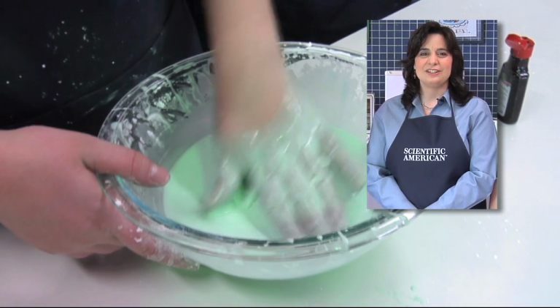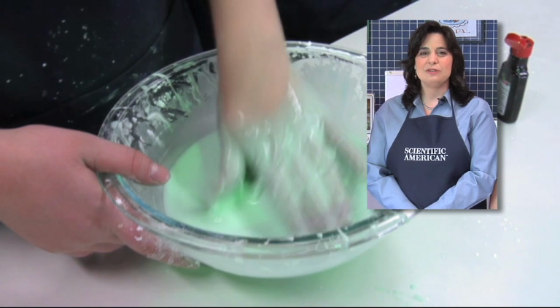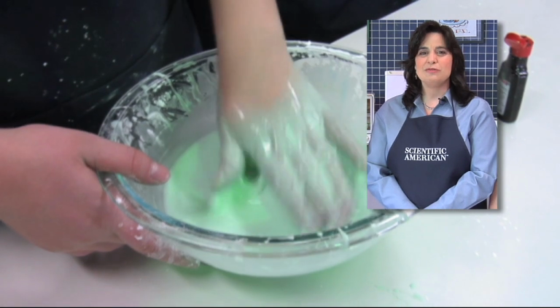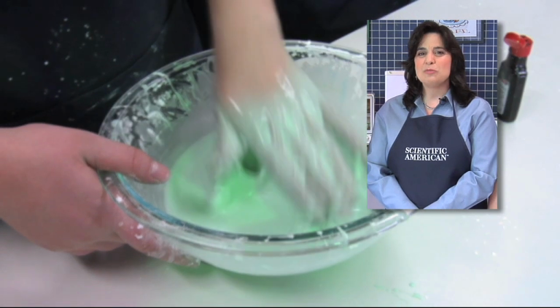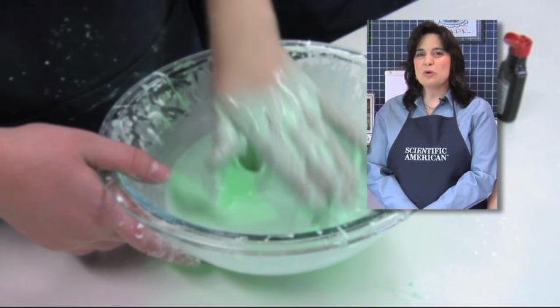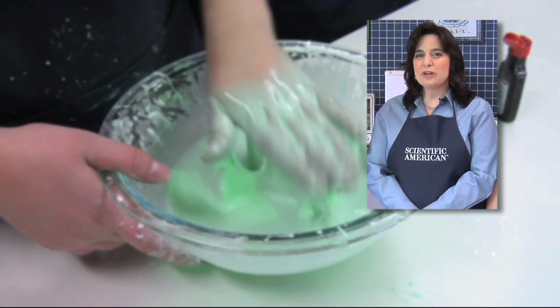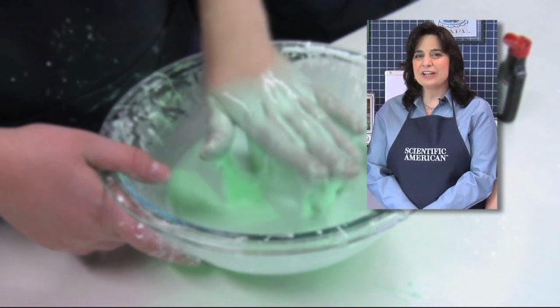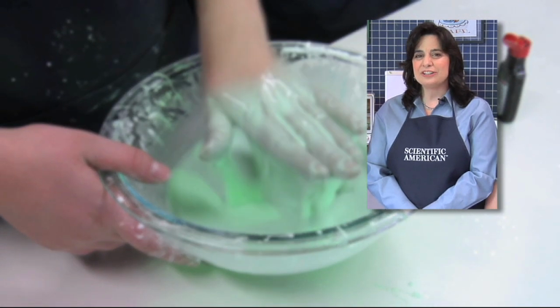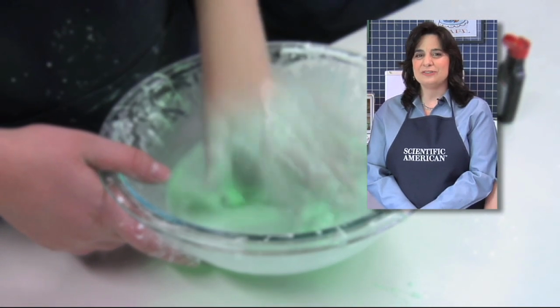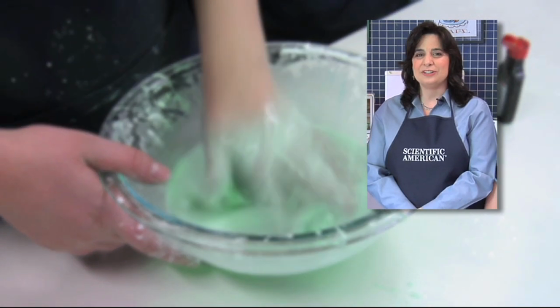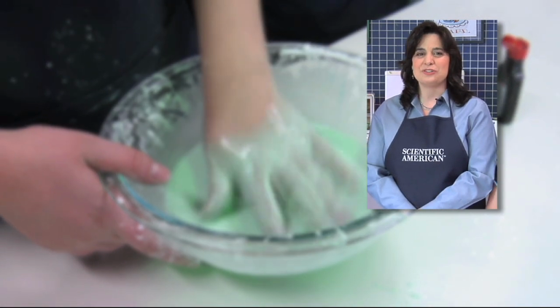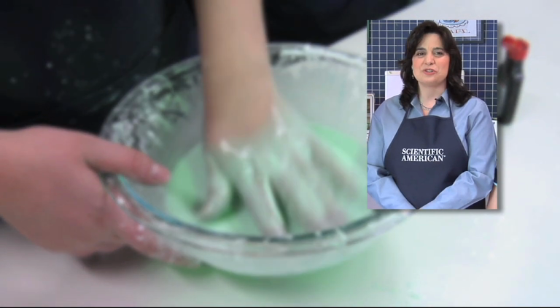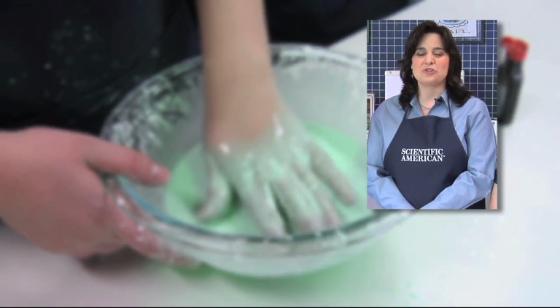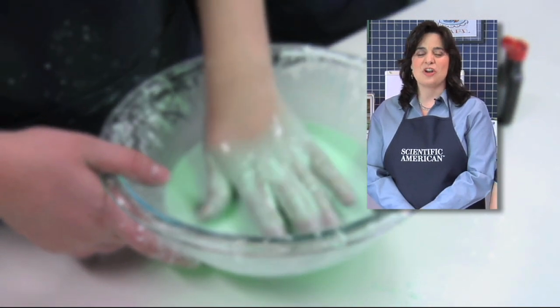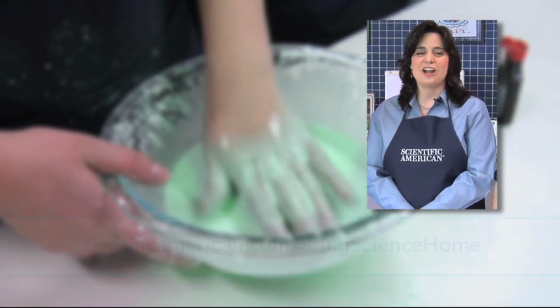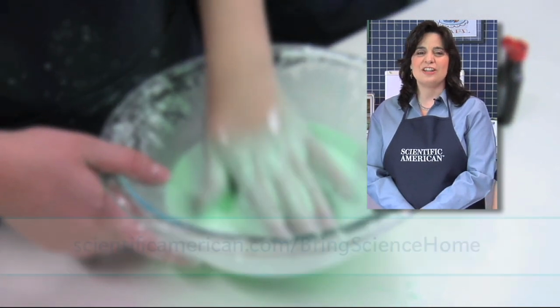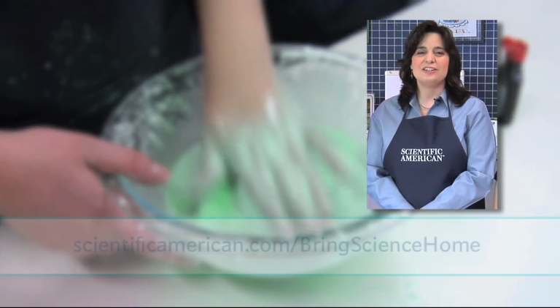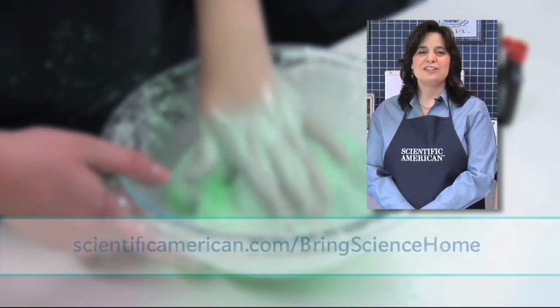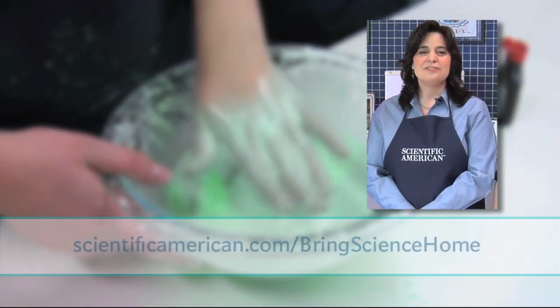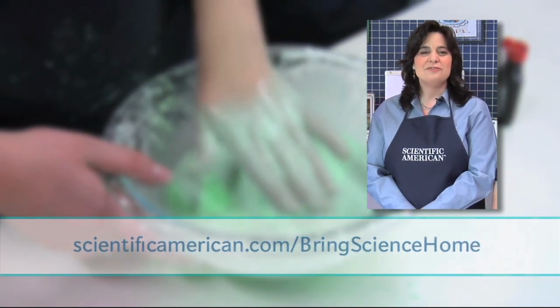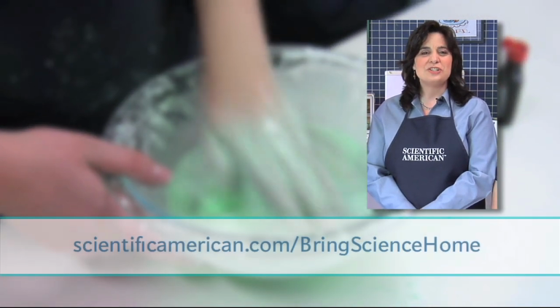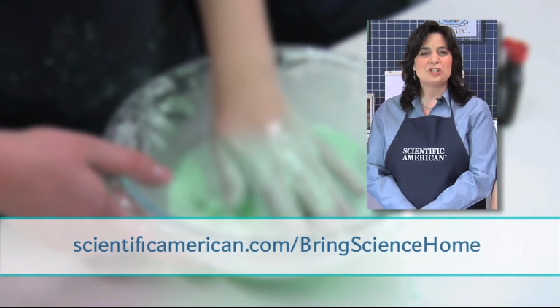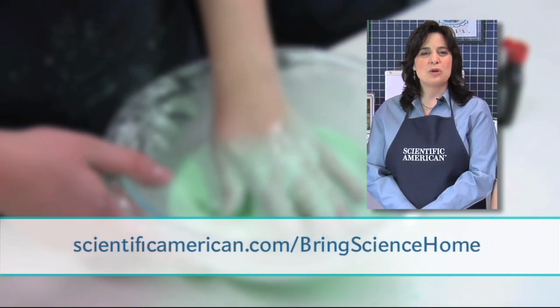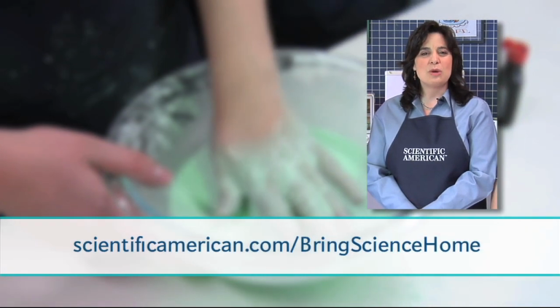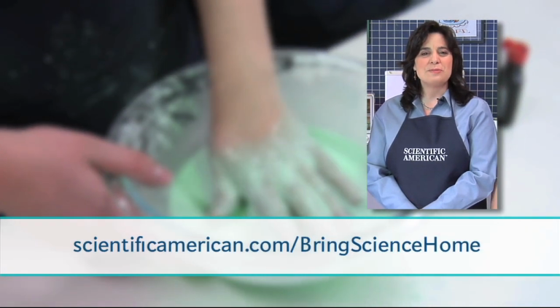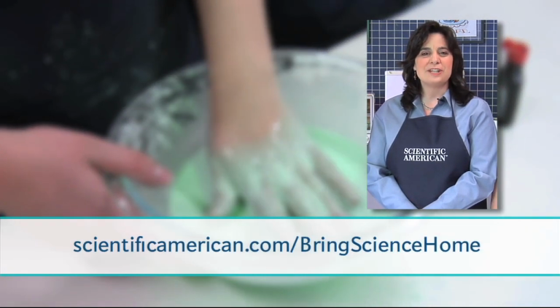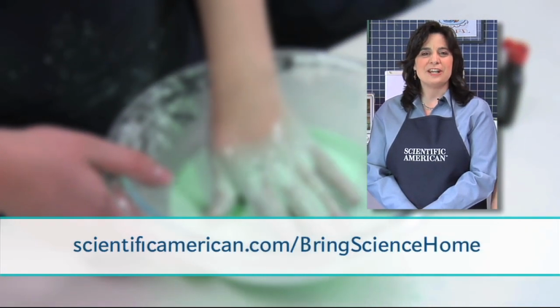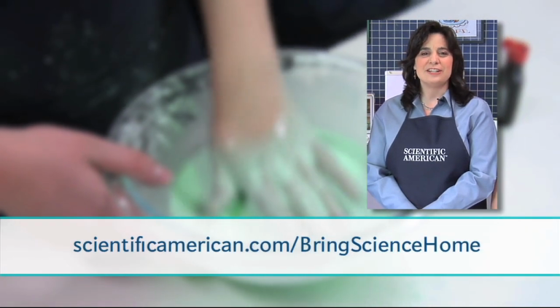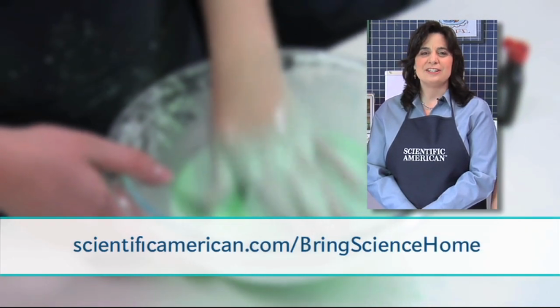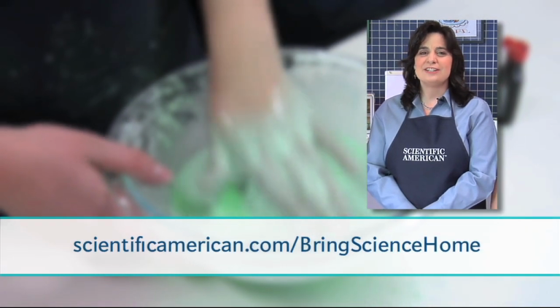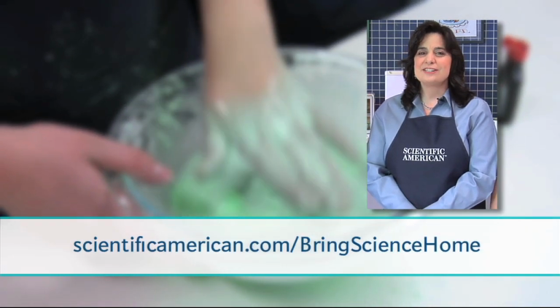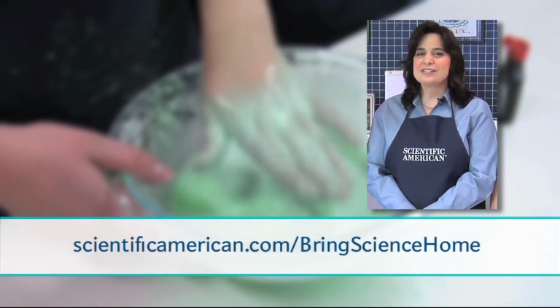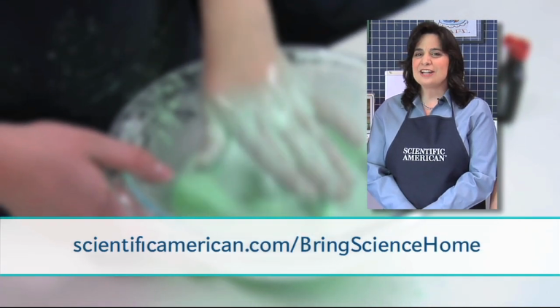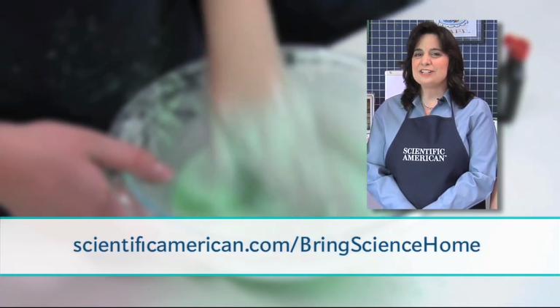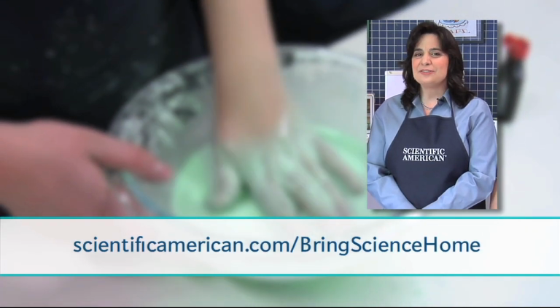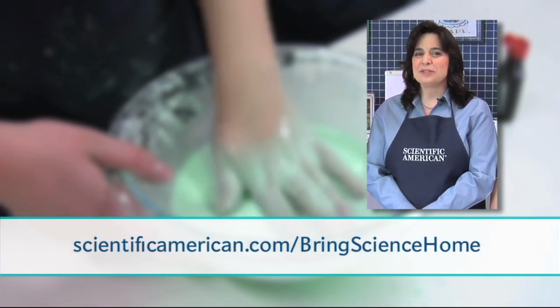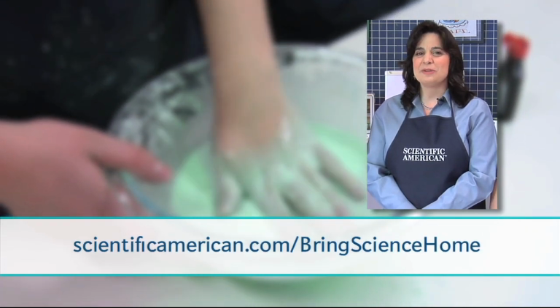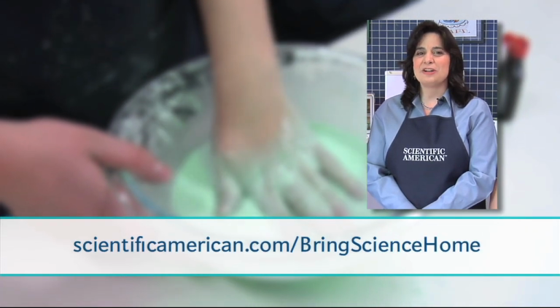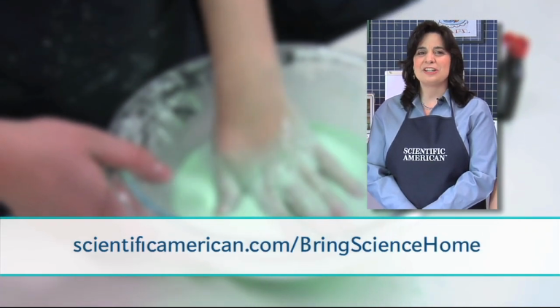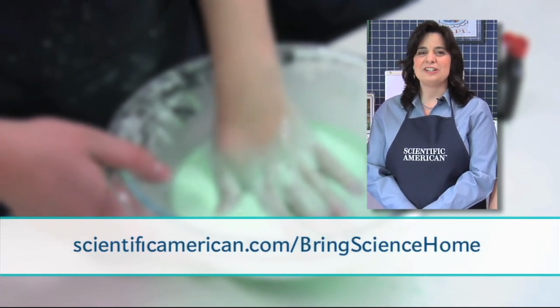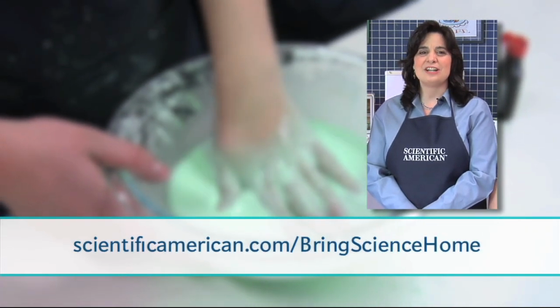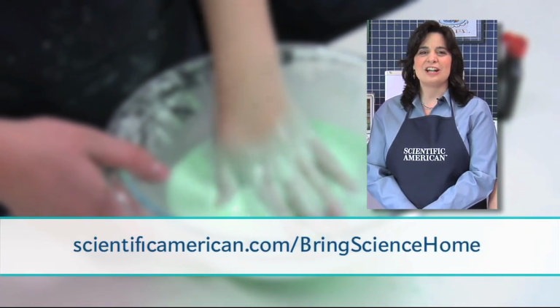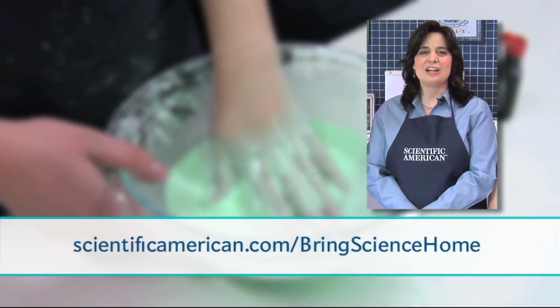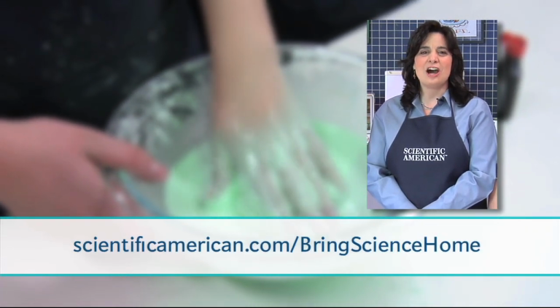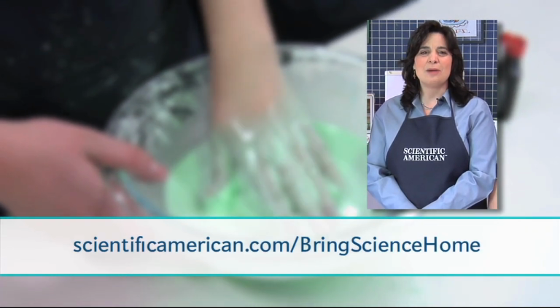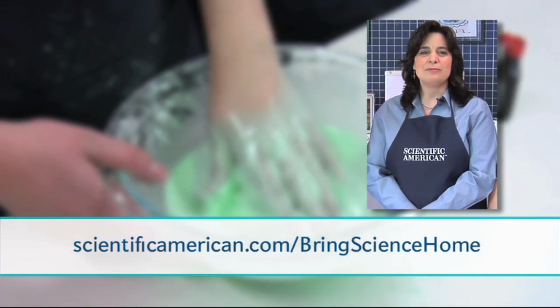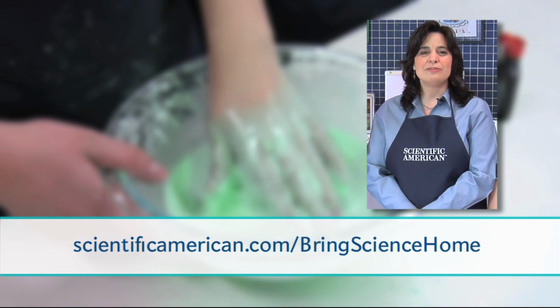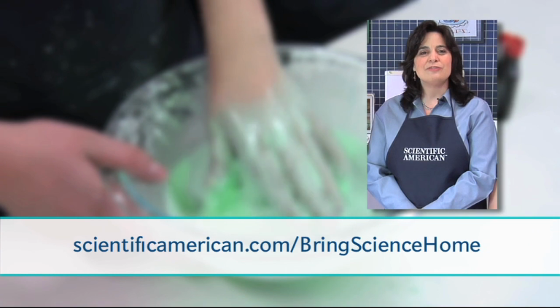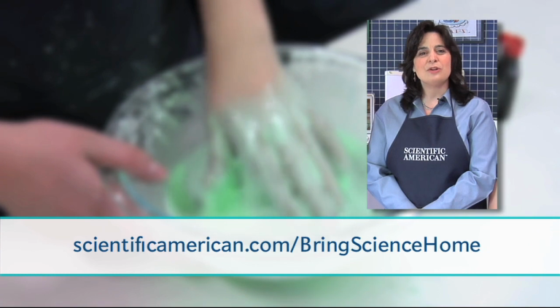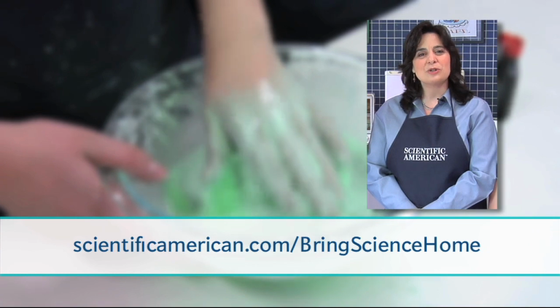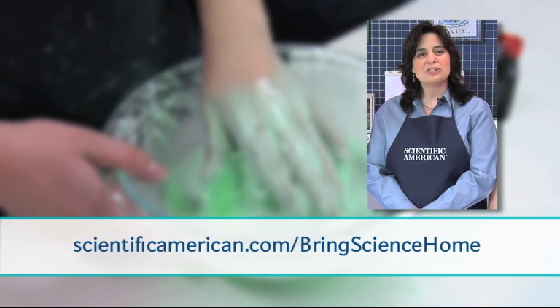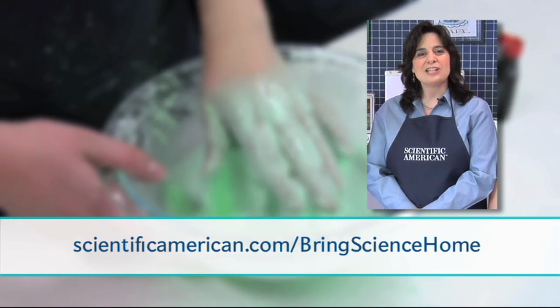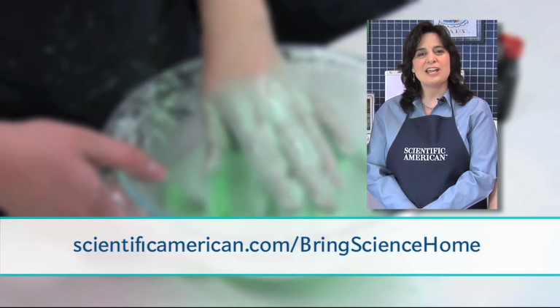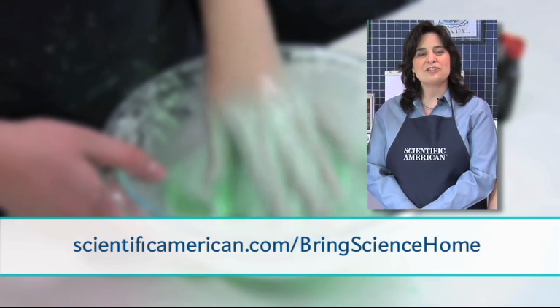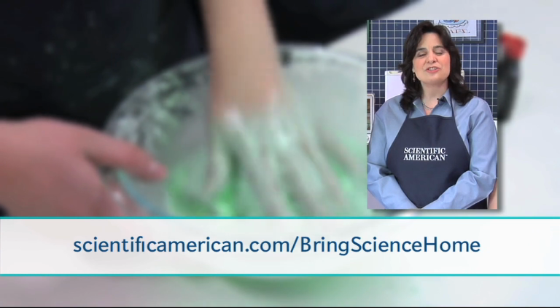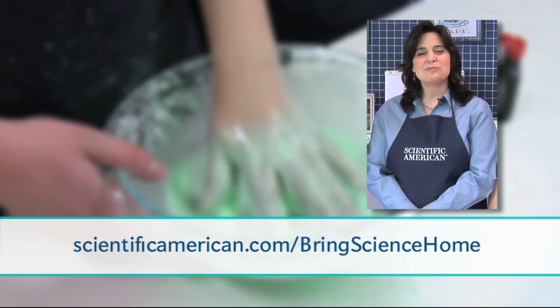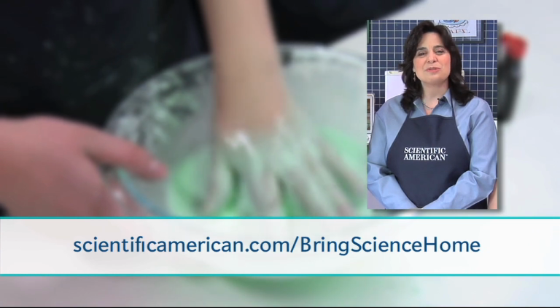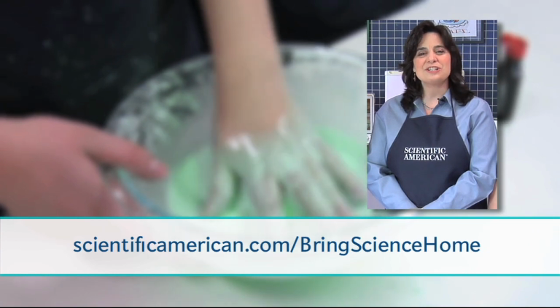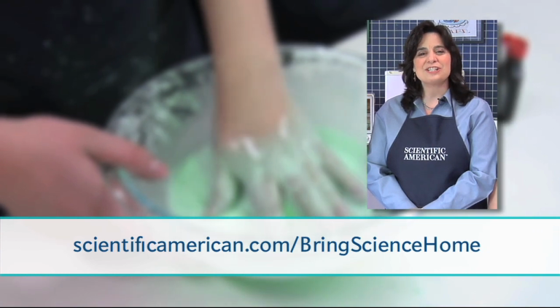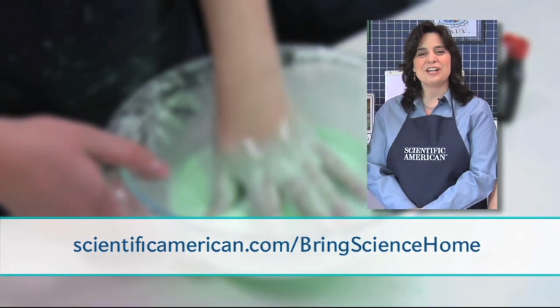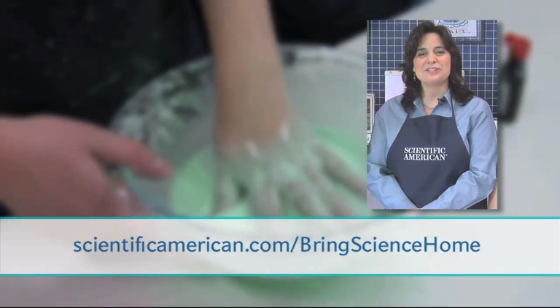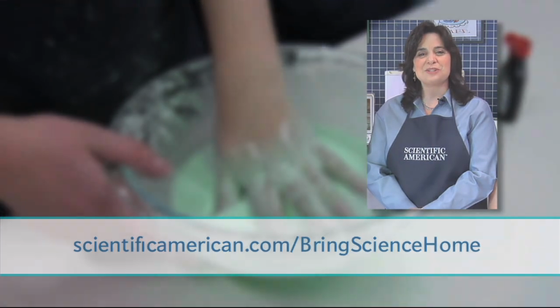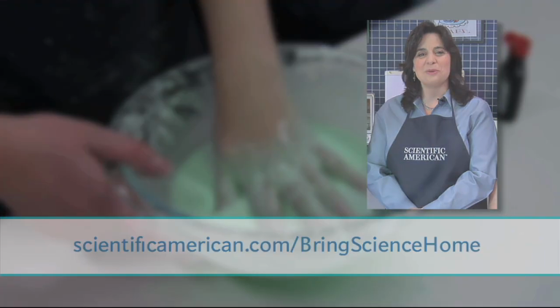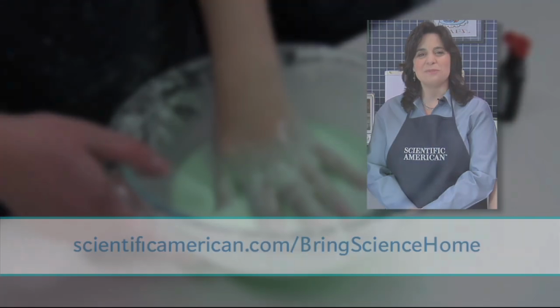For more activities to try, visit our website: scientificamerican.com/bring-science-home.